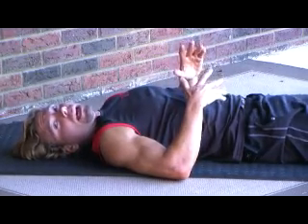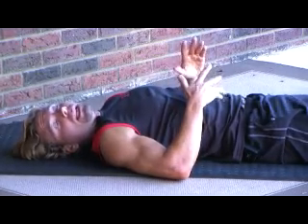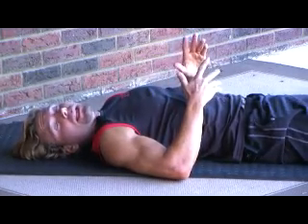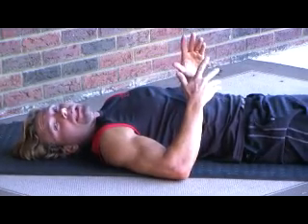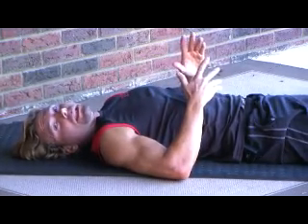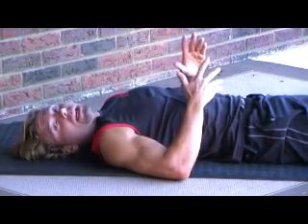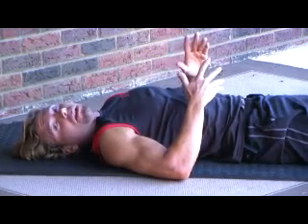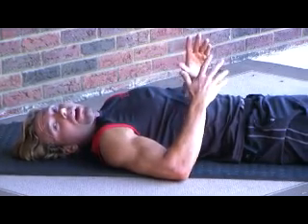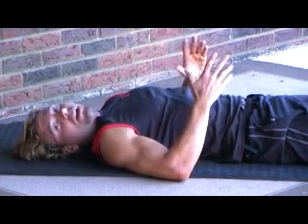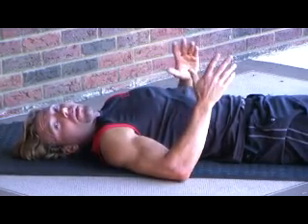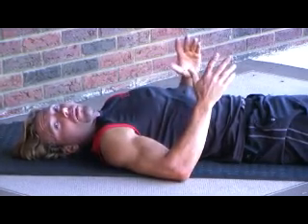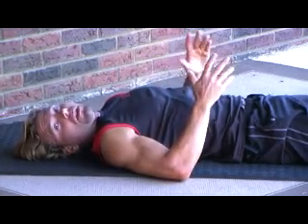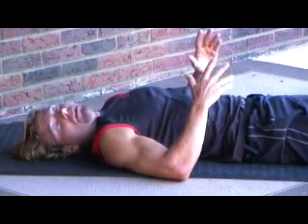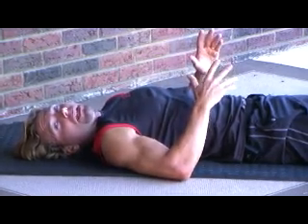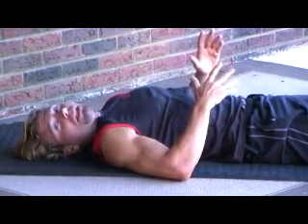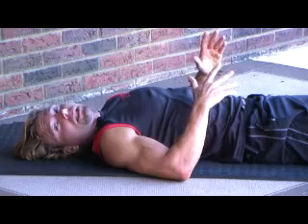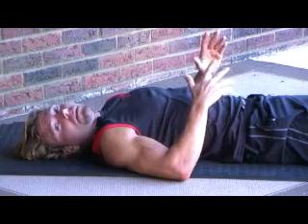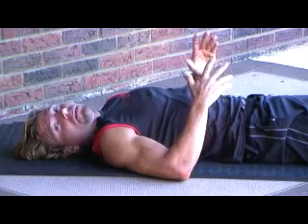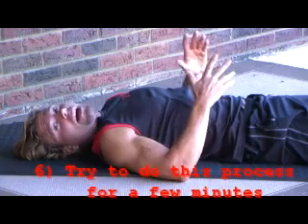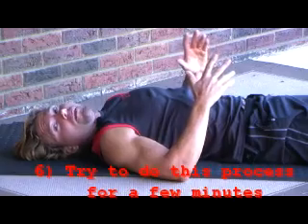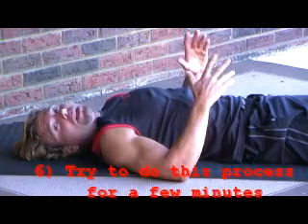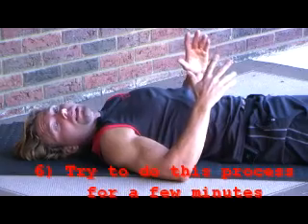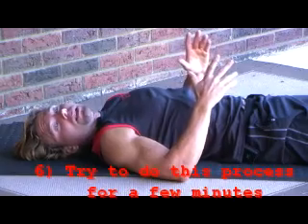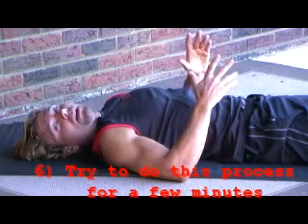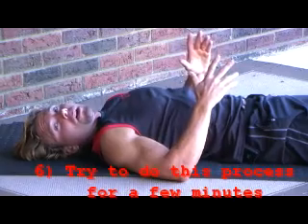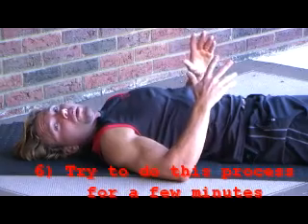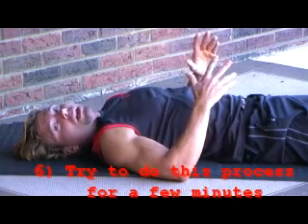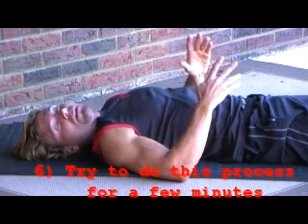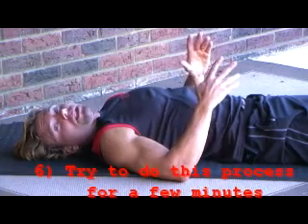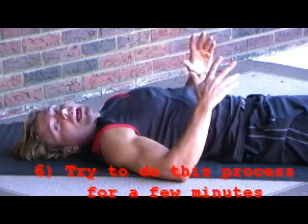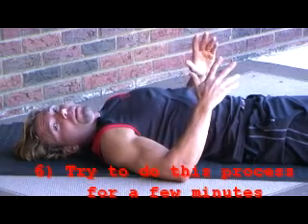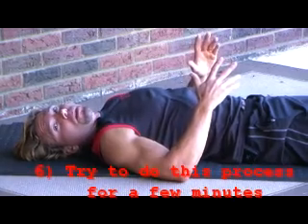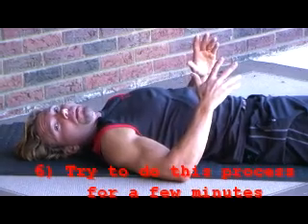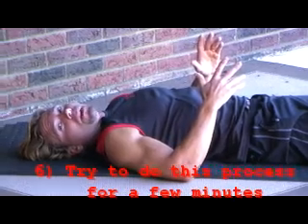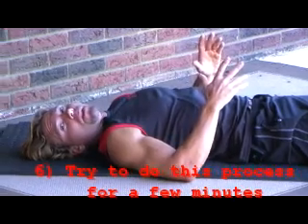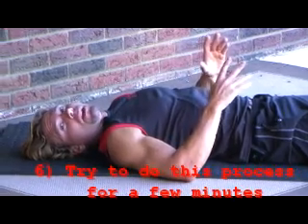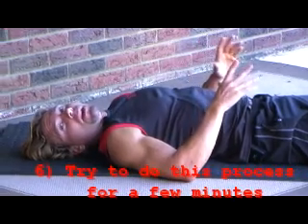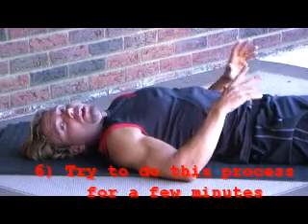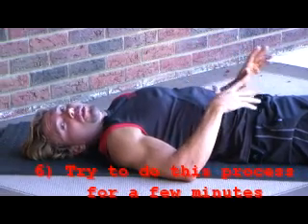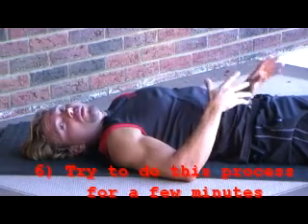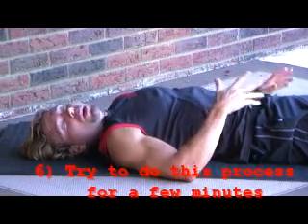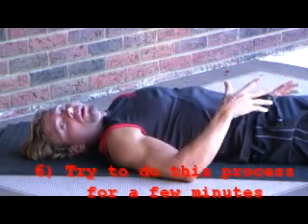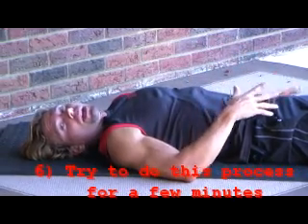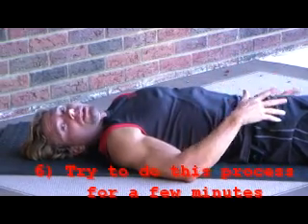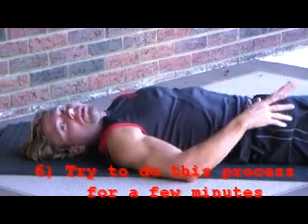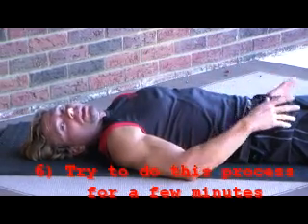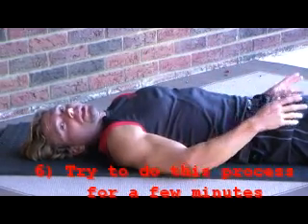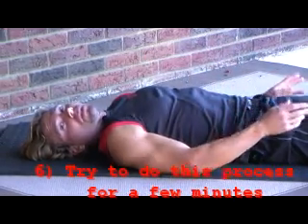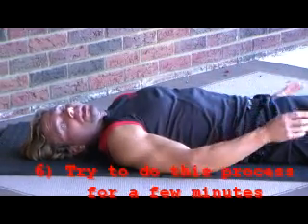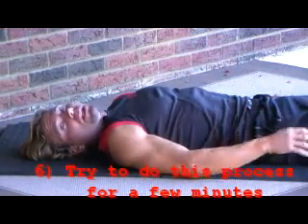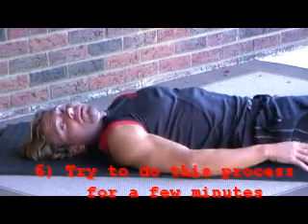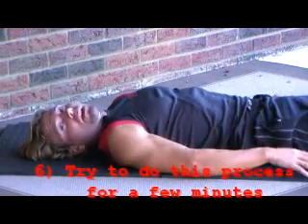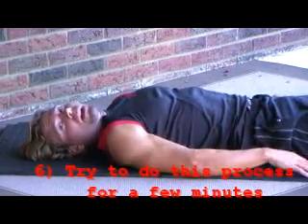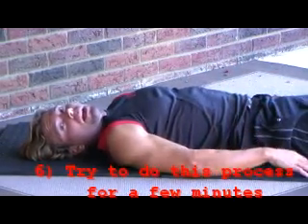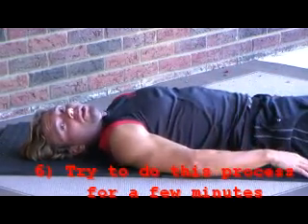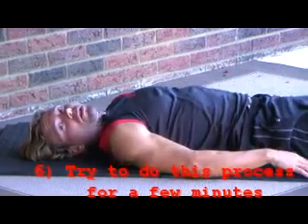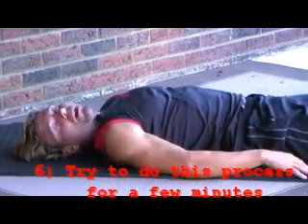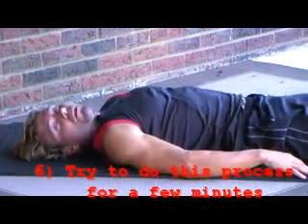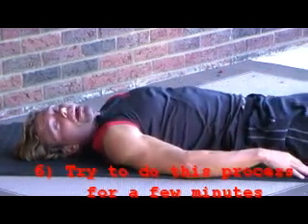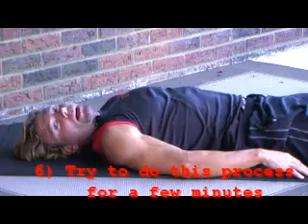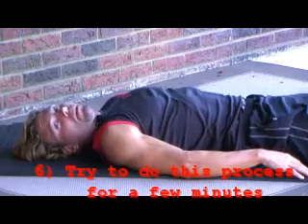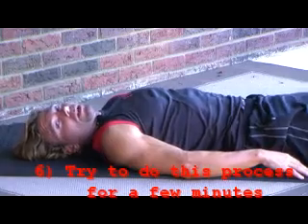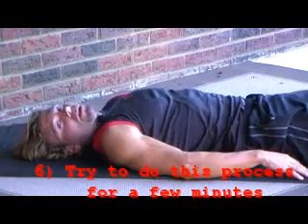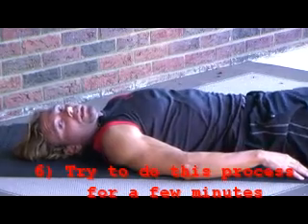And it doesn't take long — 3 minutes, 5 minutes, whatever time you devote, you will get stress relief in your lower back muscles.